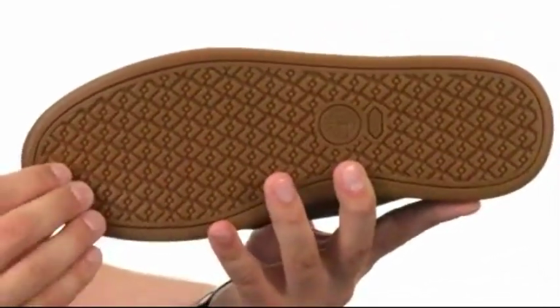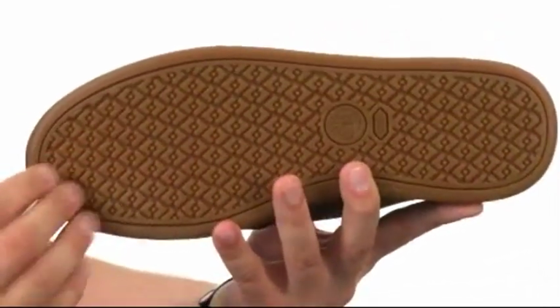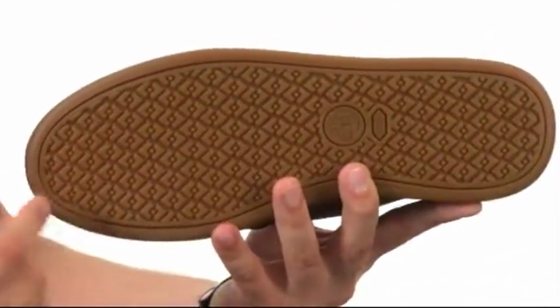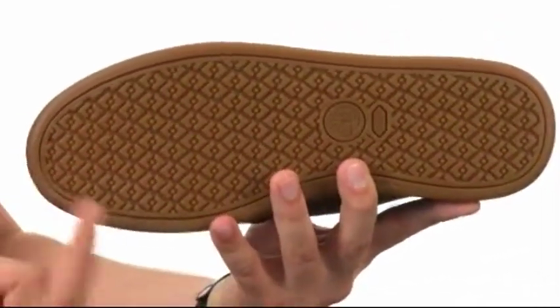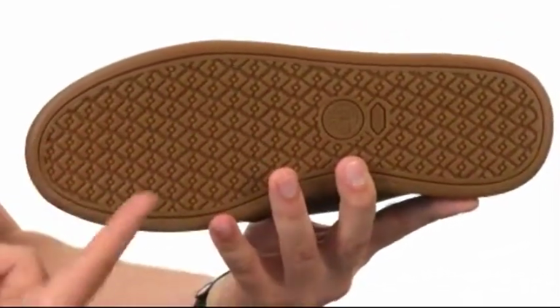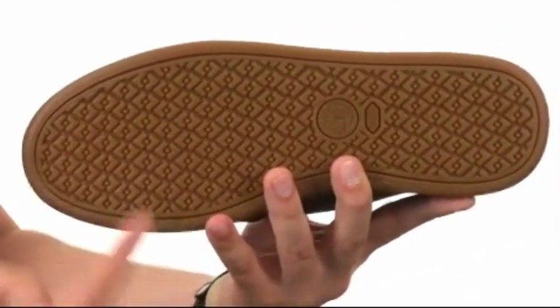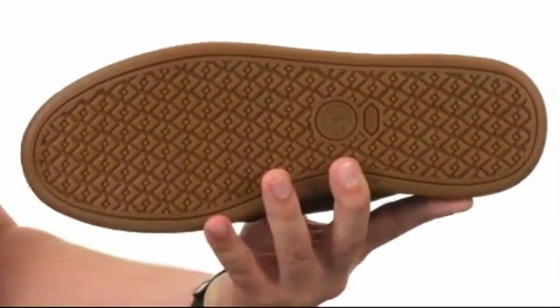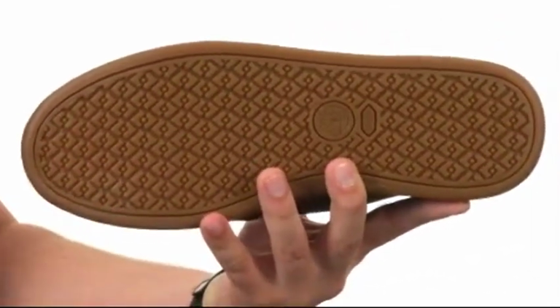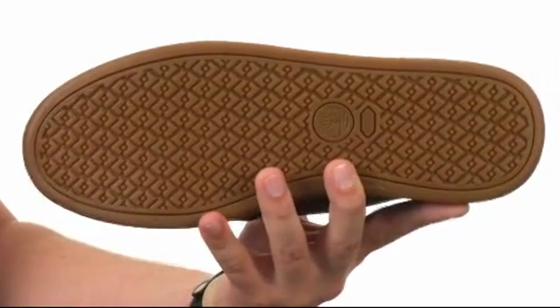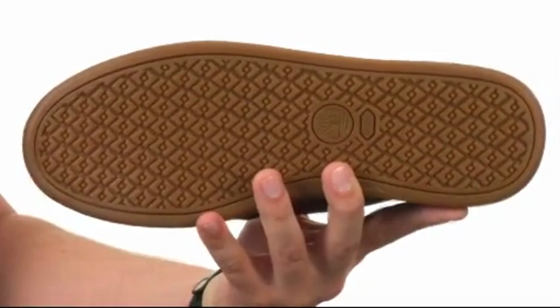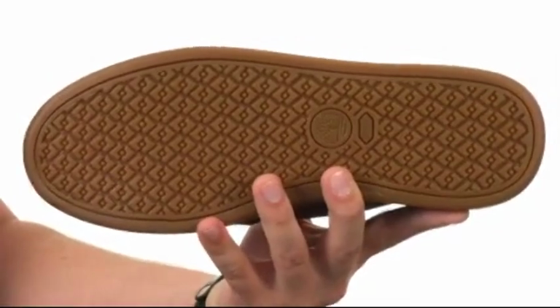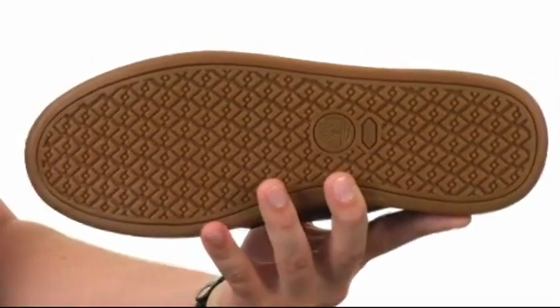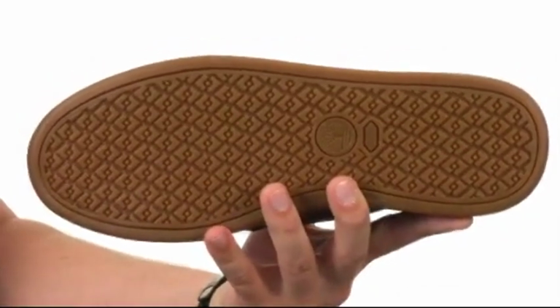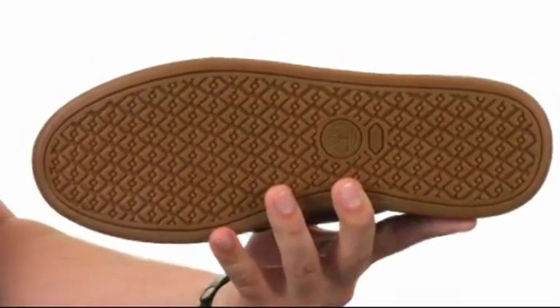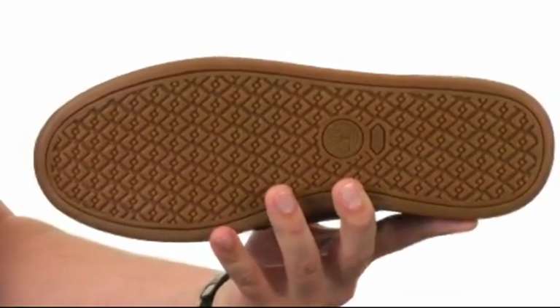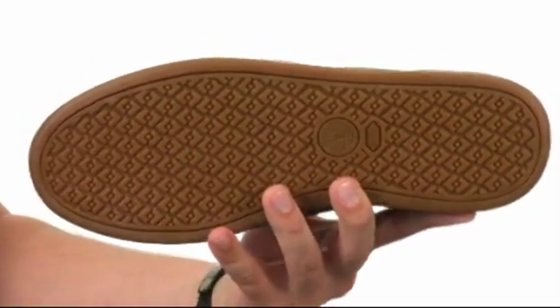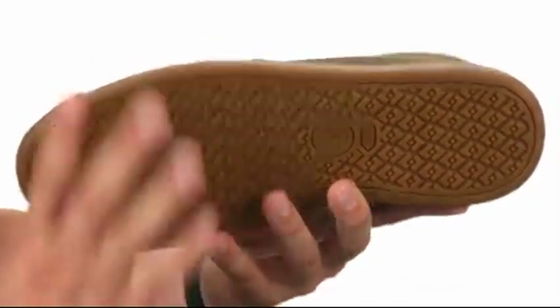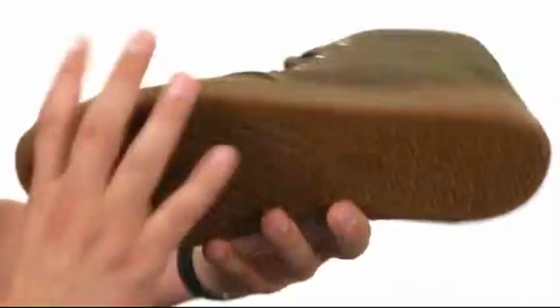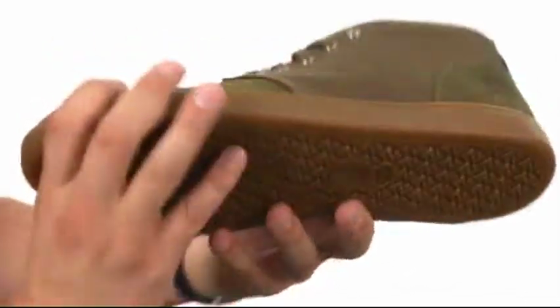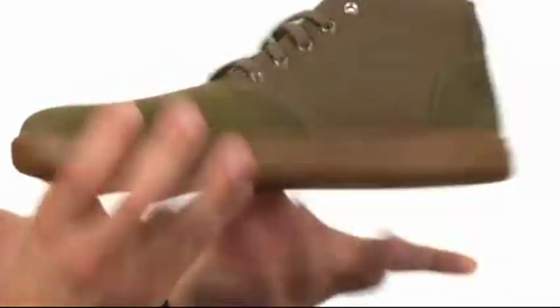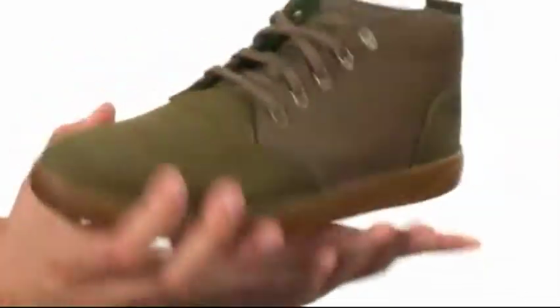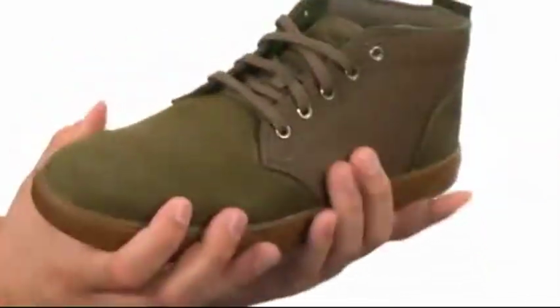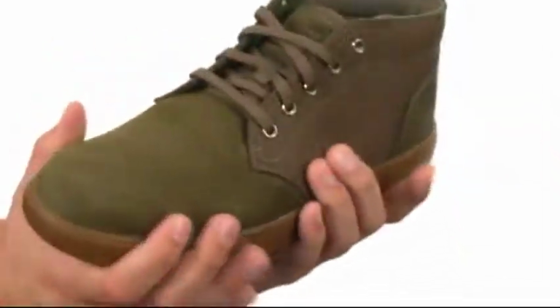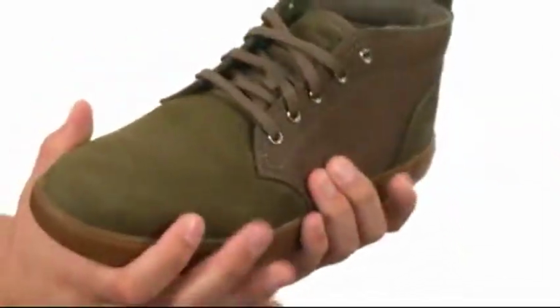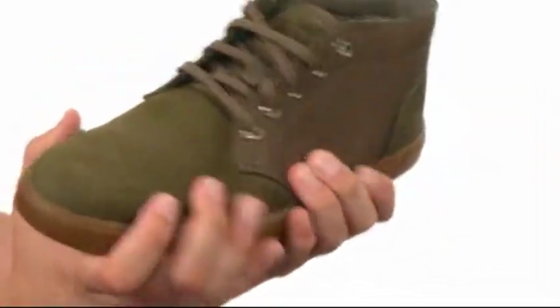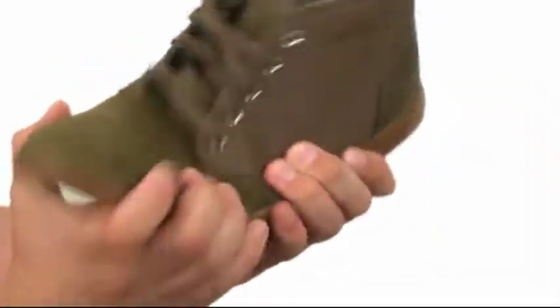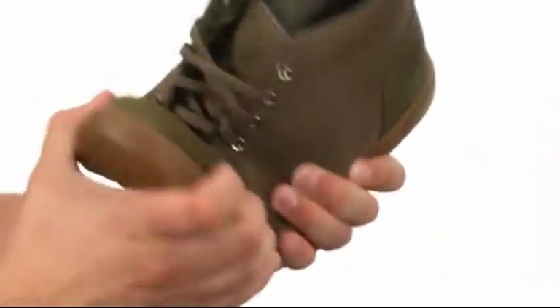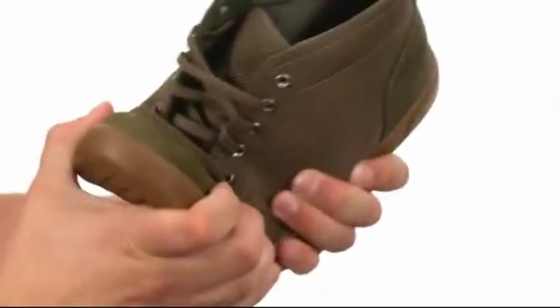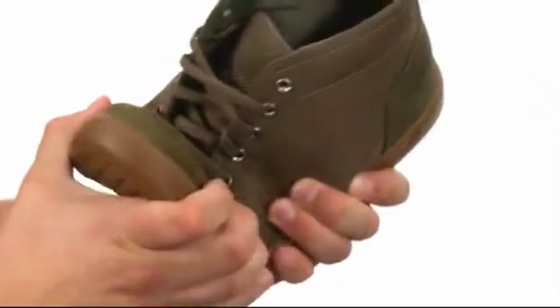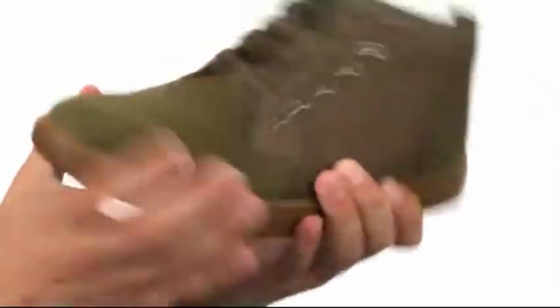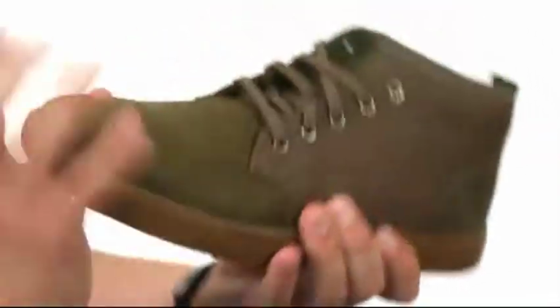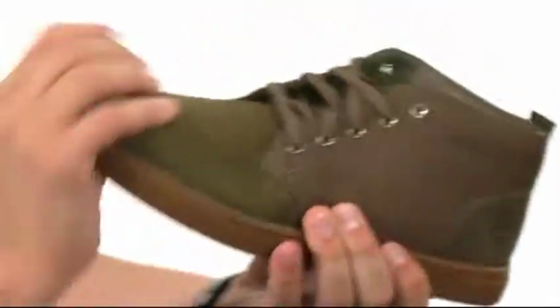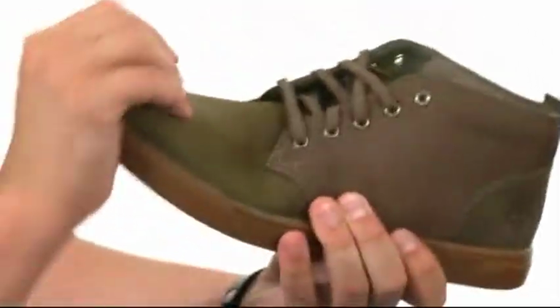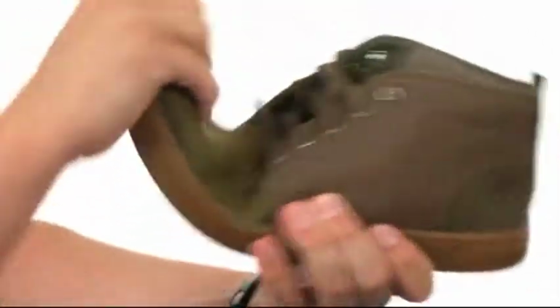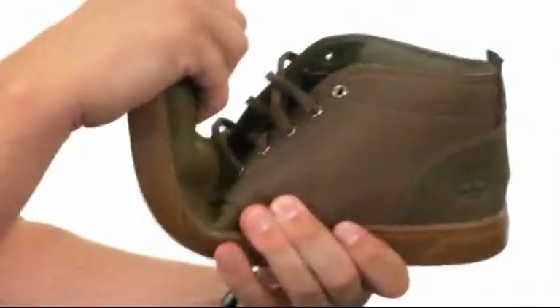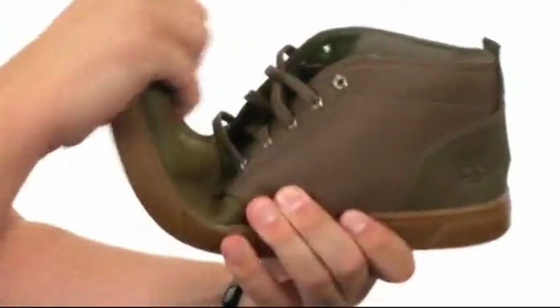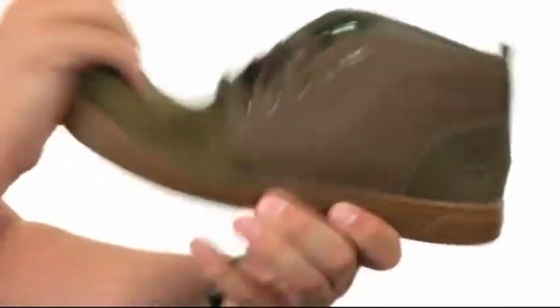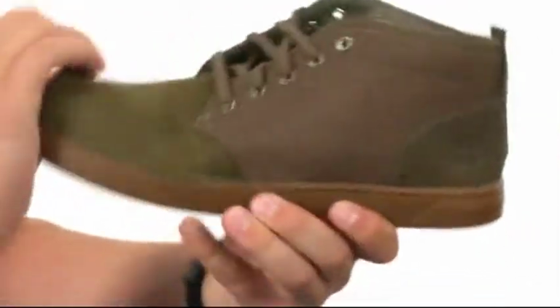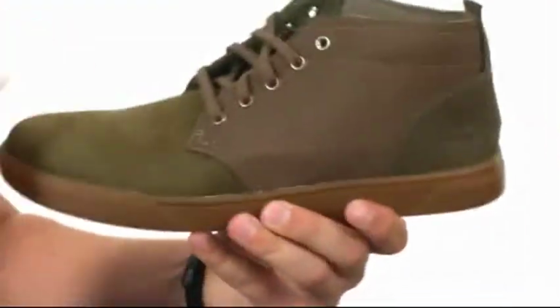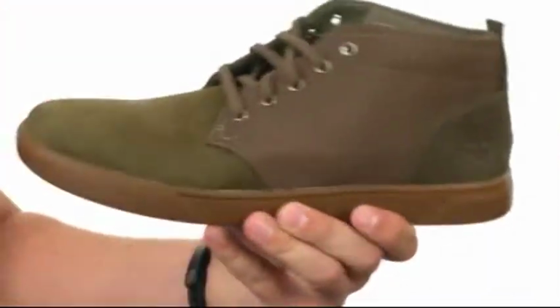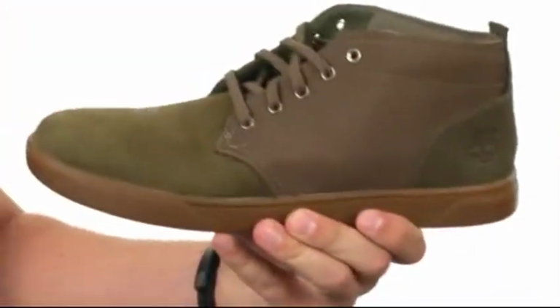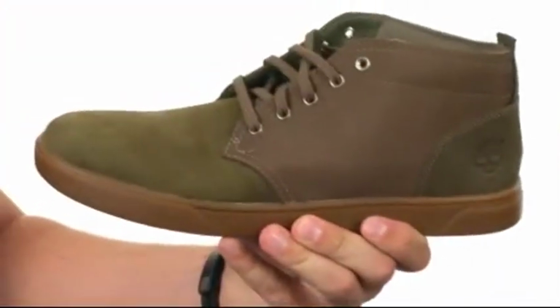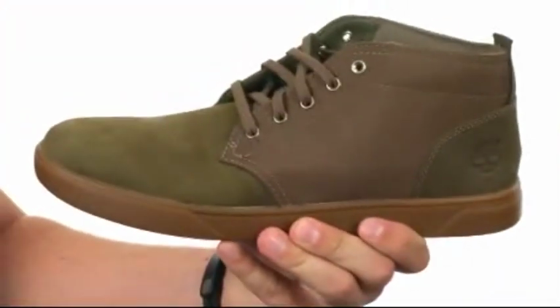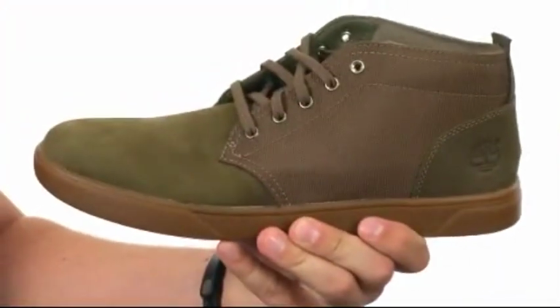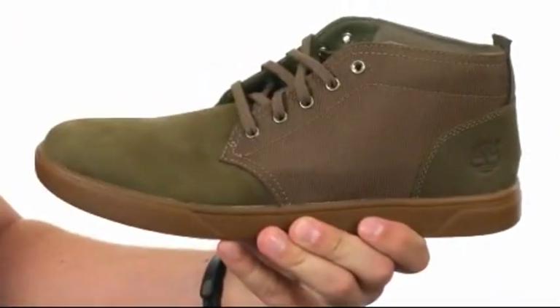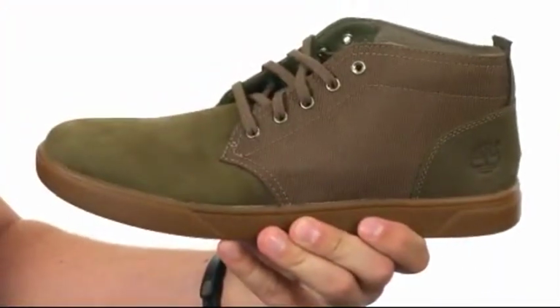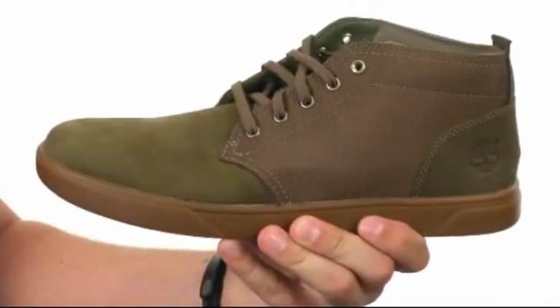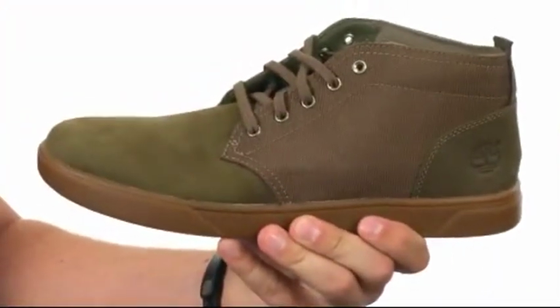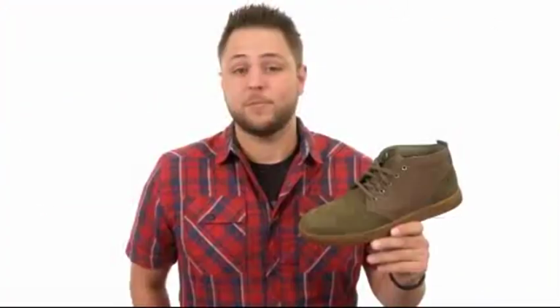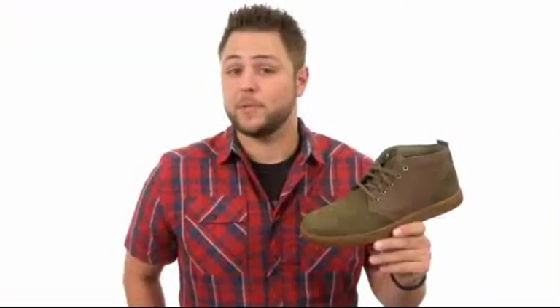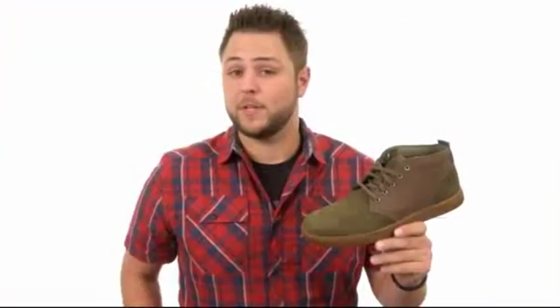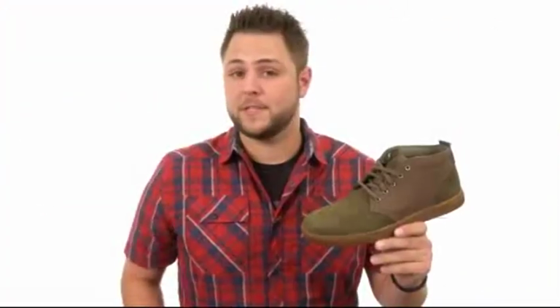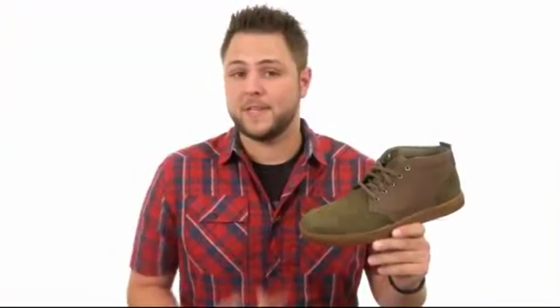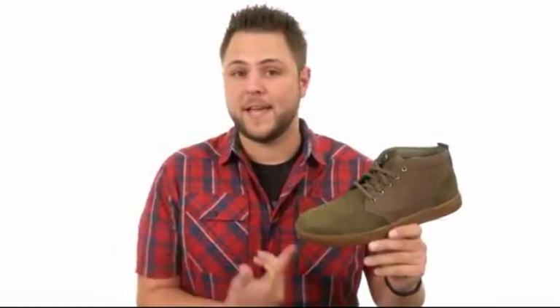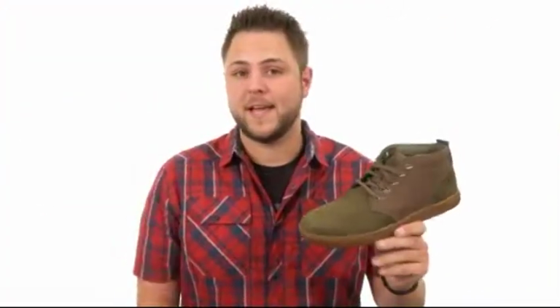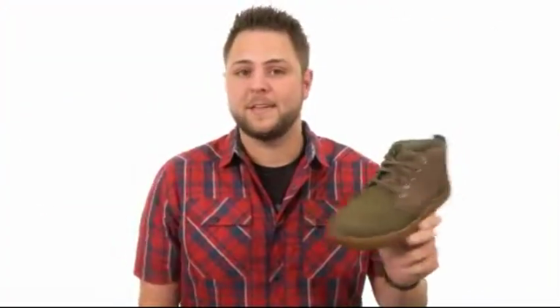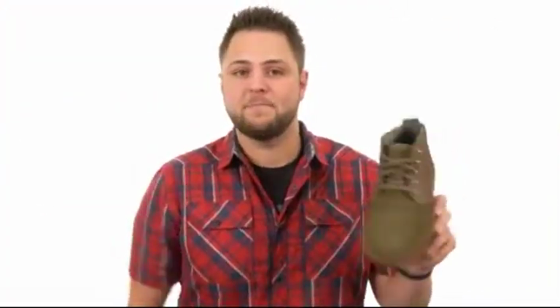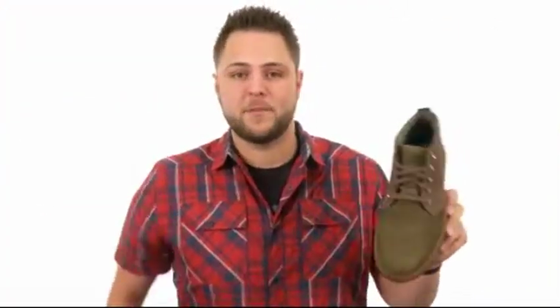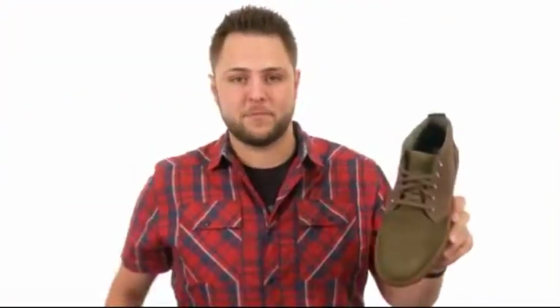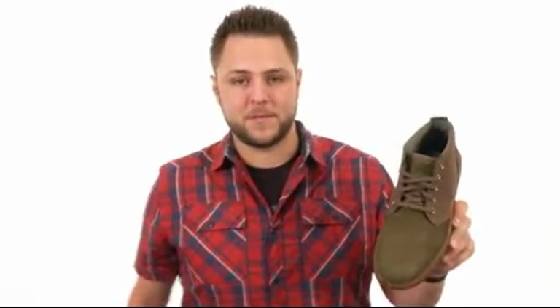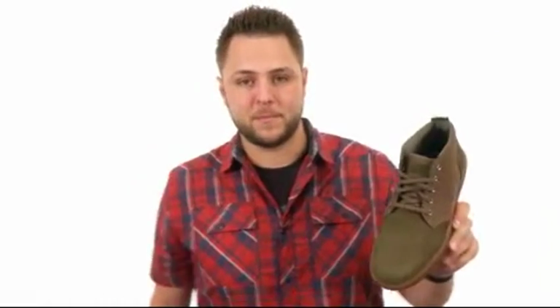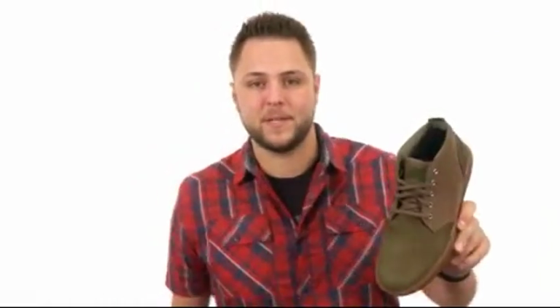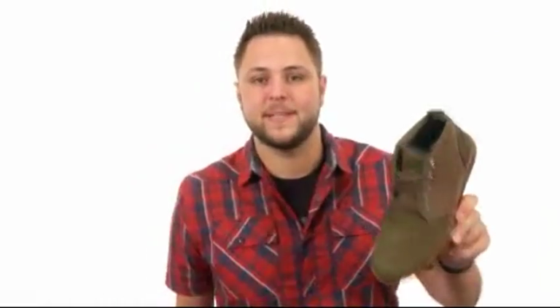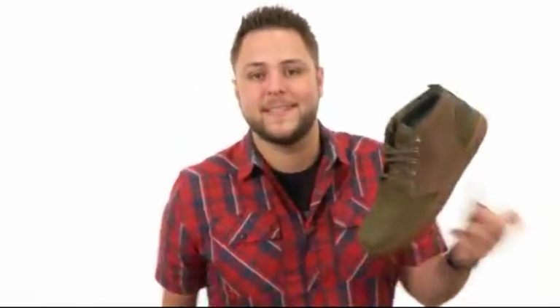You also have a durable green rubber outsole on the bottom. It's got a tread pattern on it to help keep you steady, and it's also got a great flex. Give them a look today from Timberland.